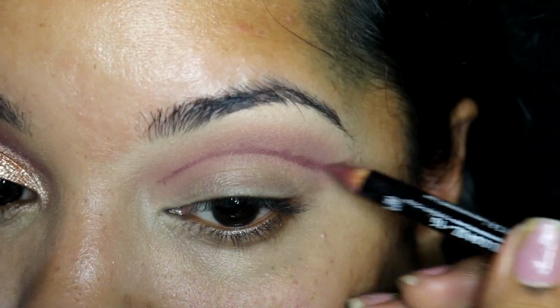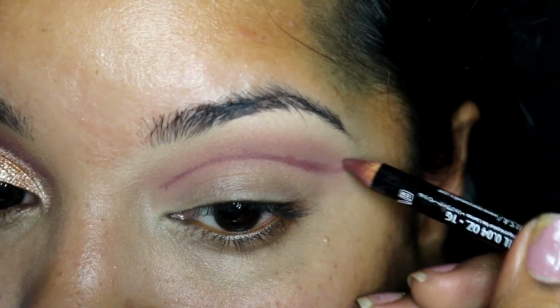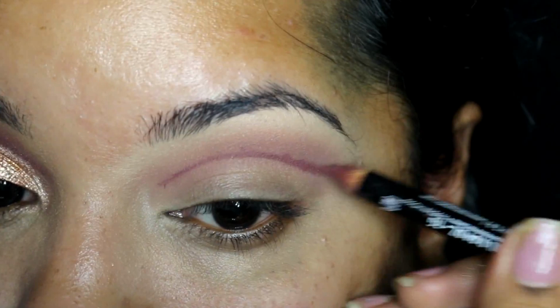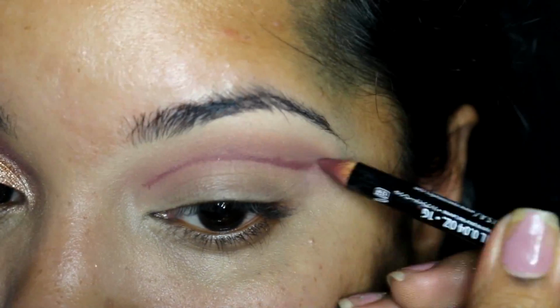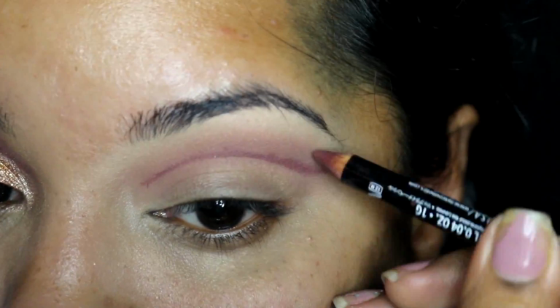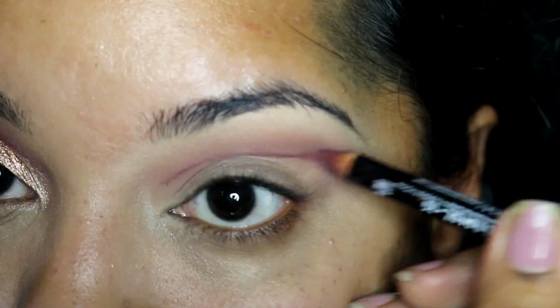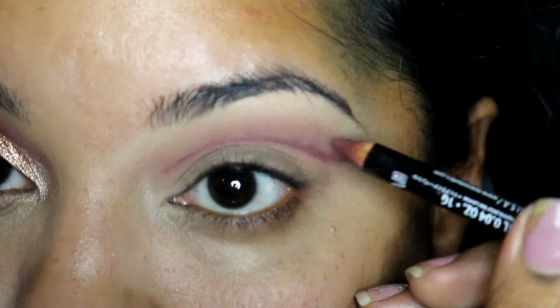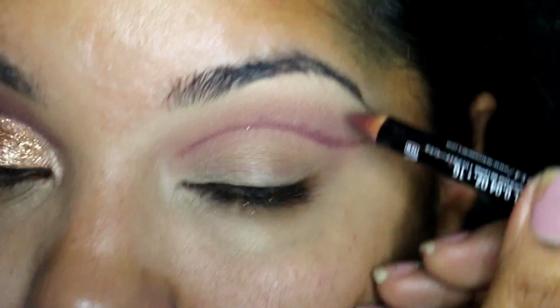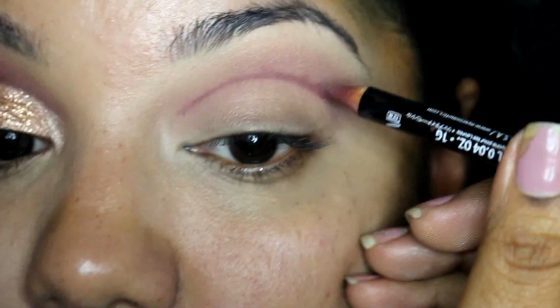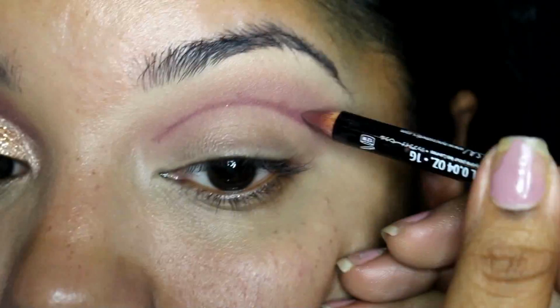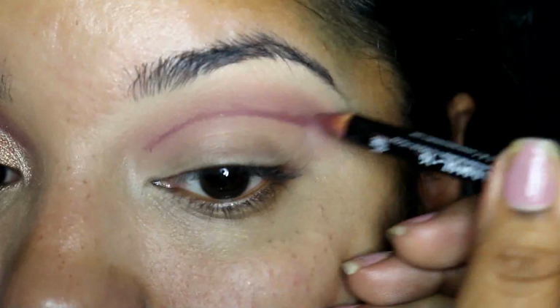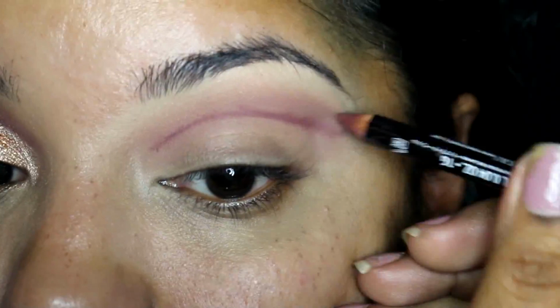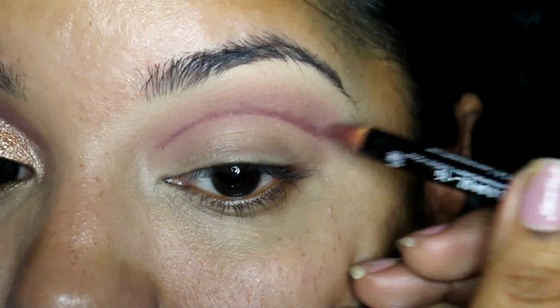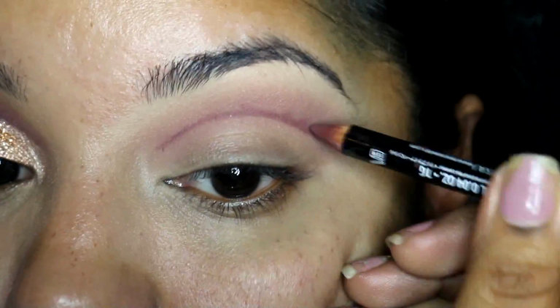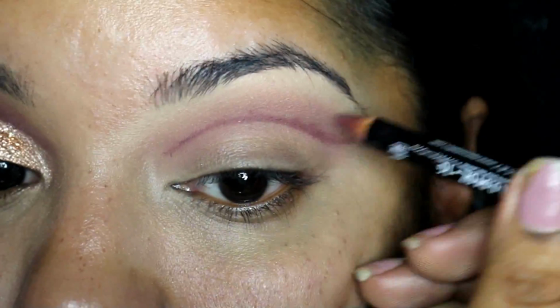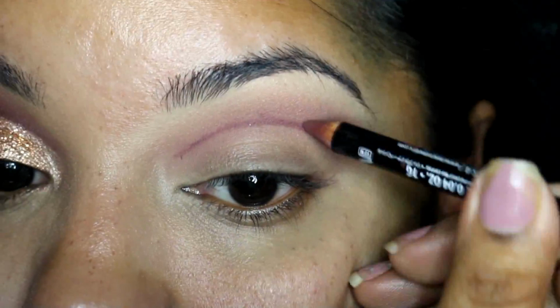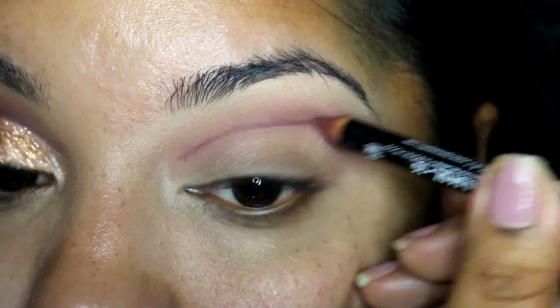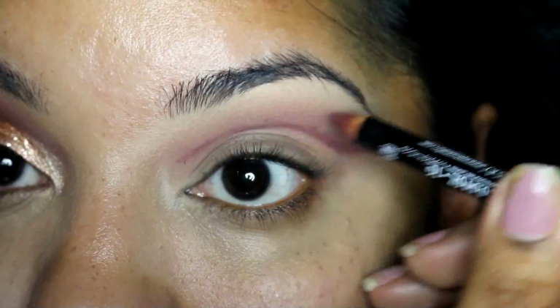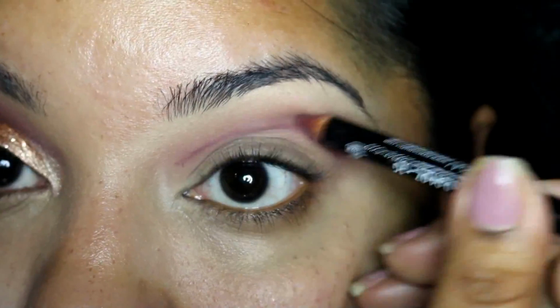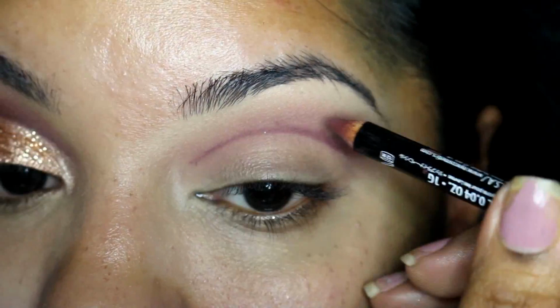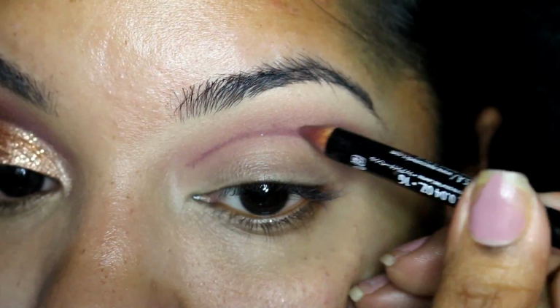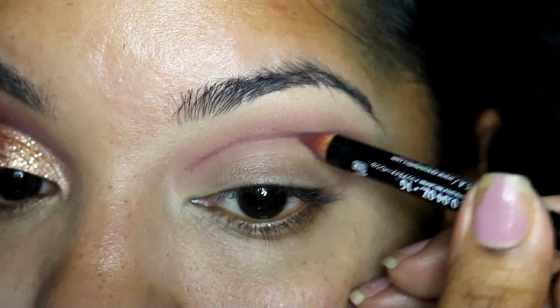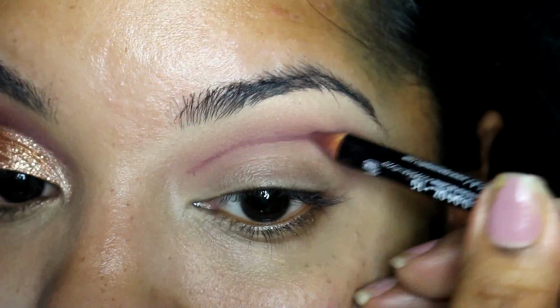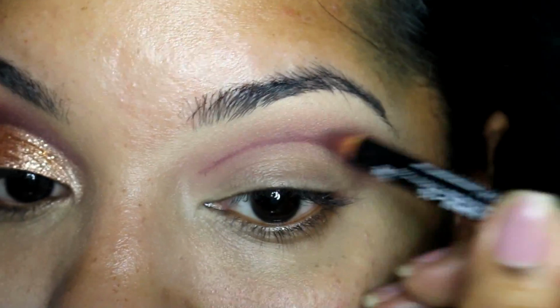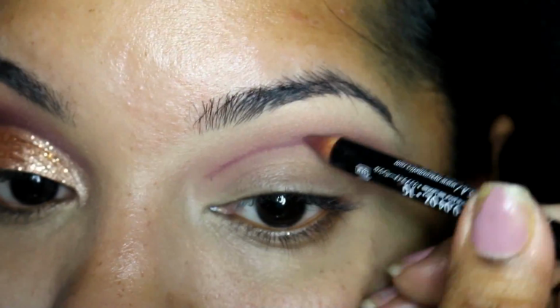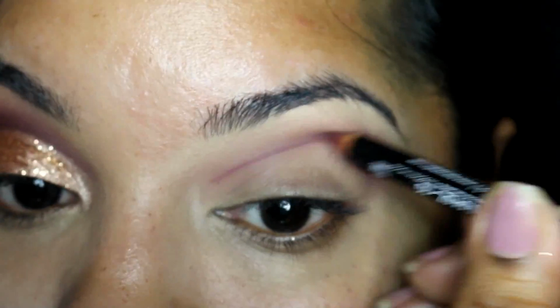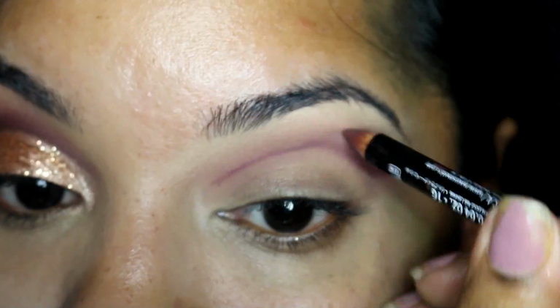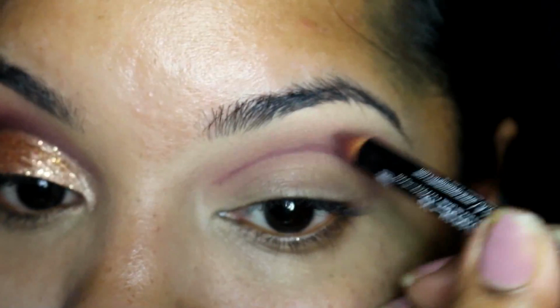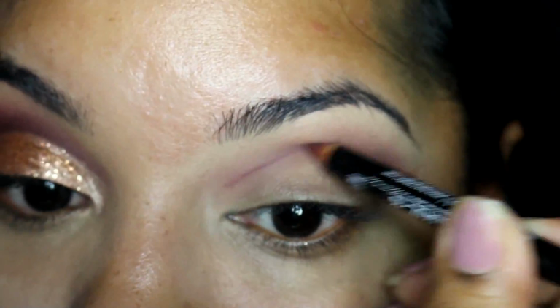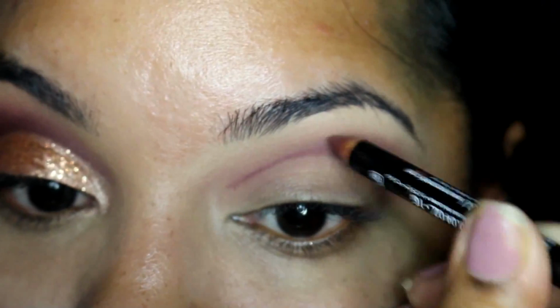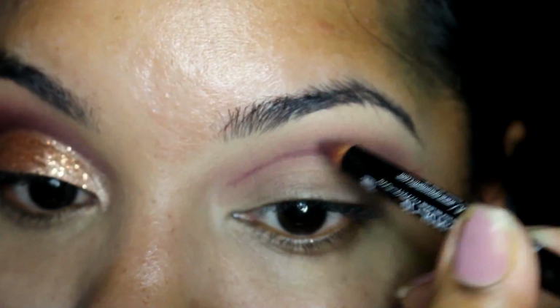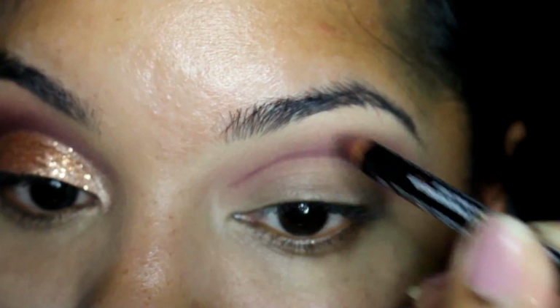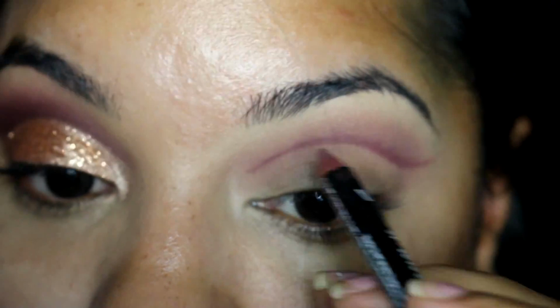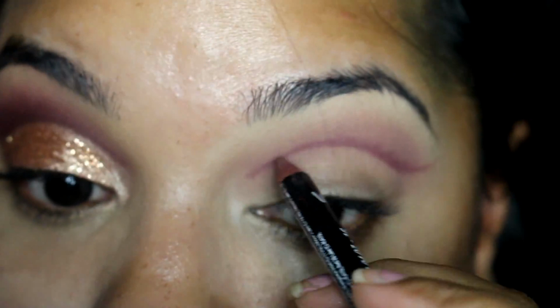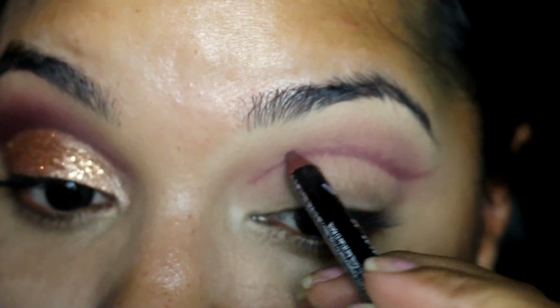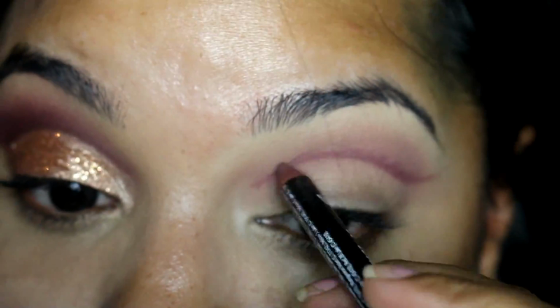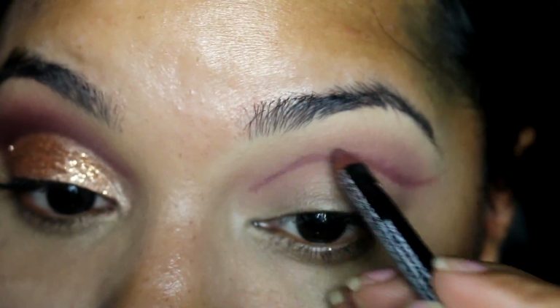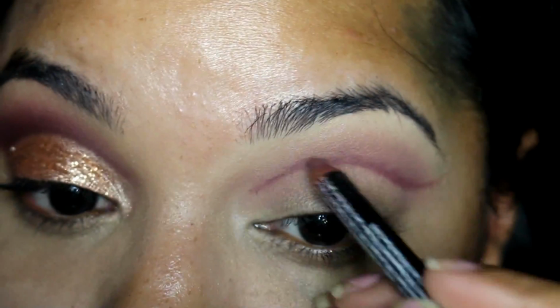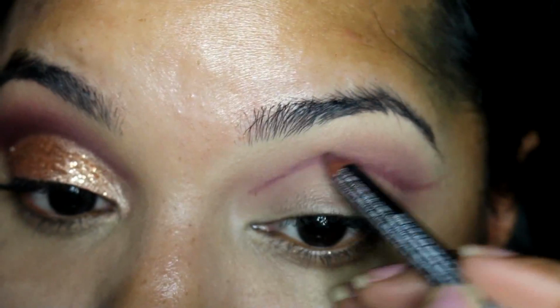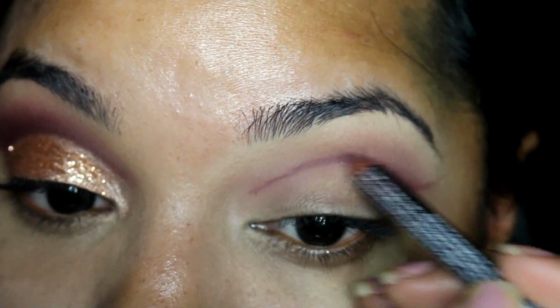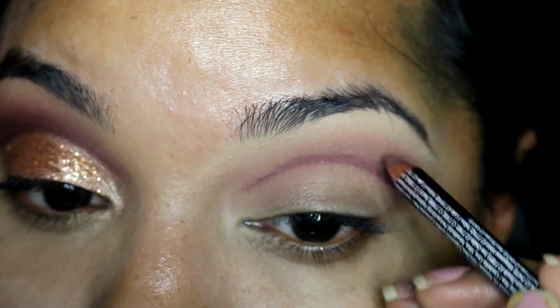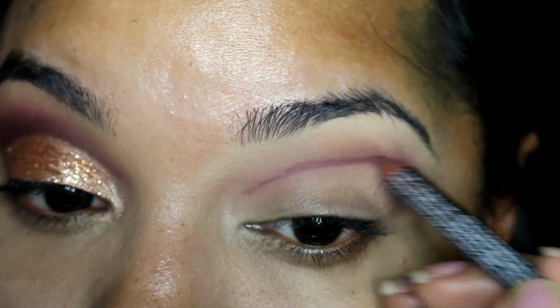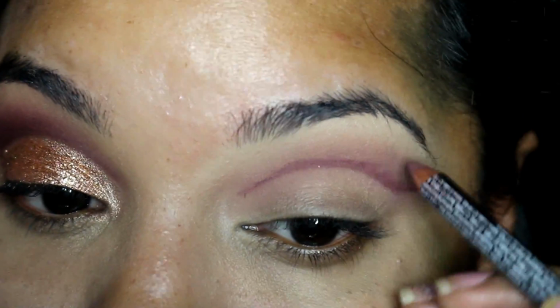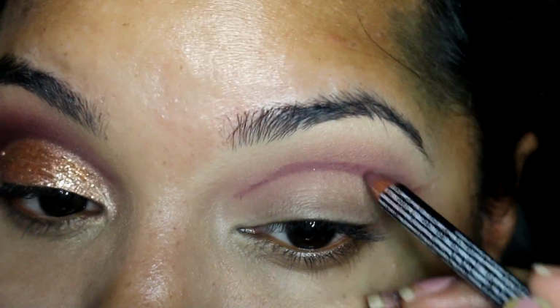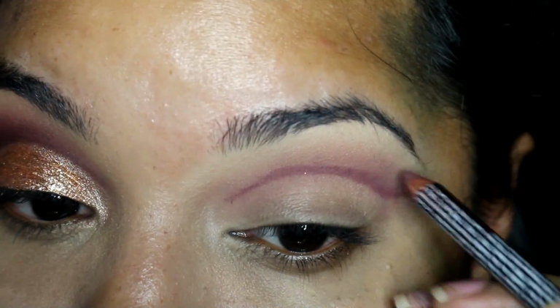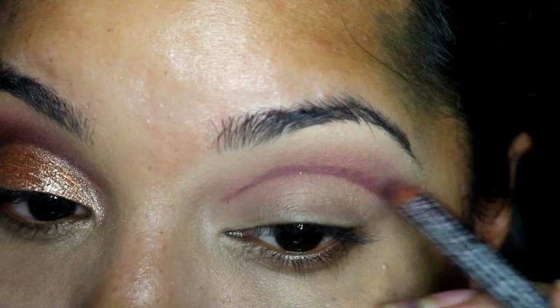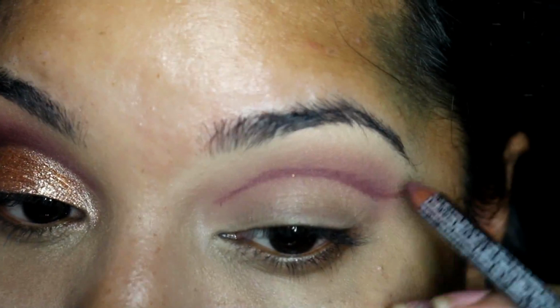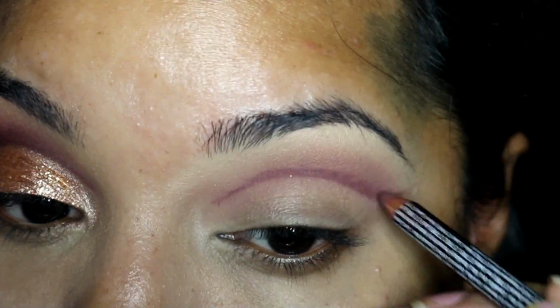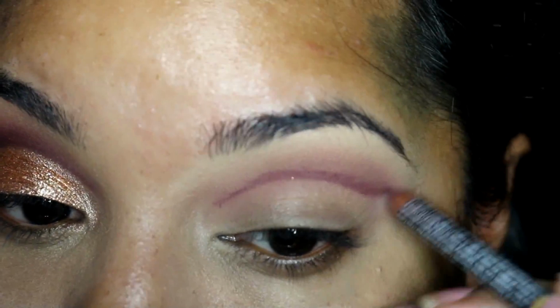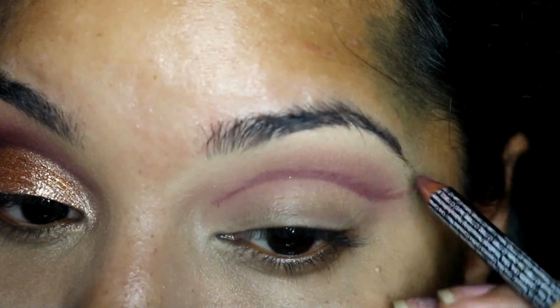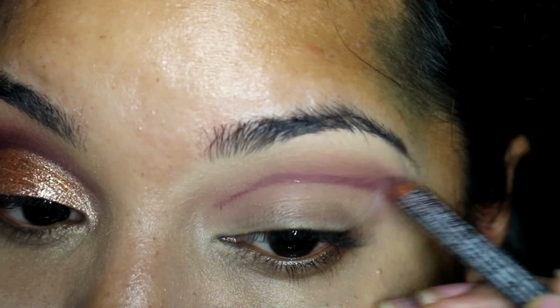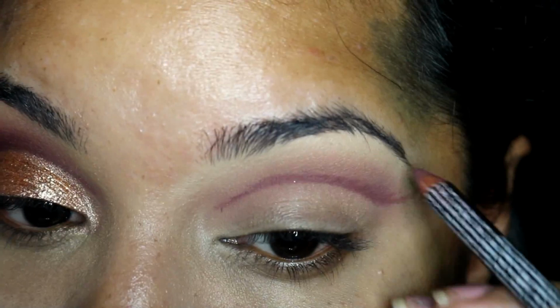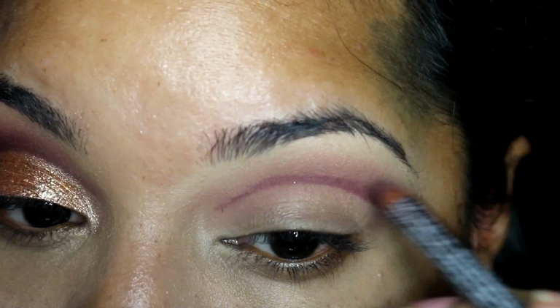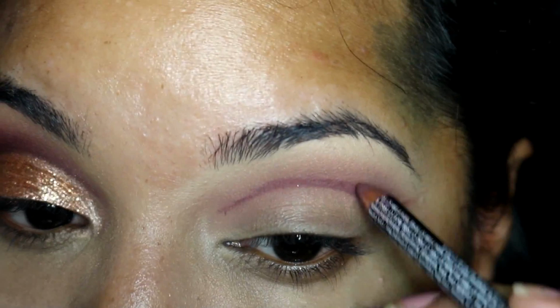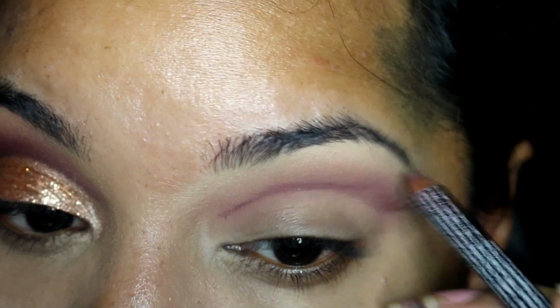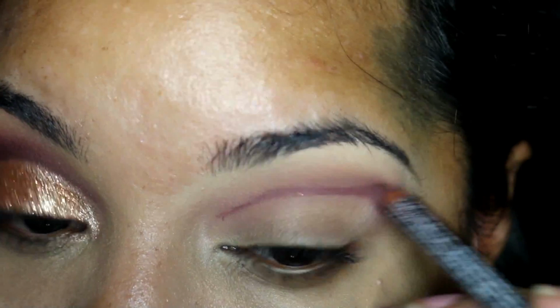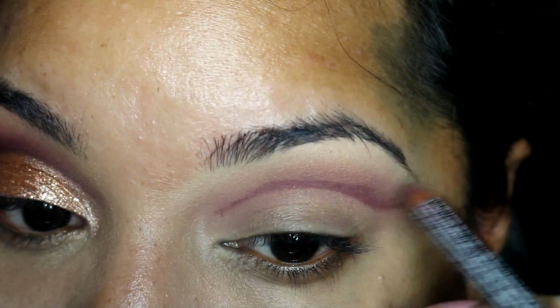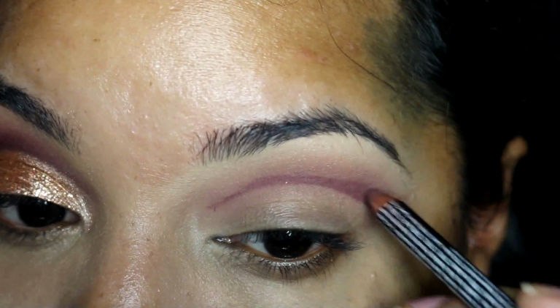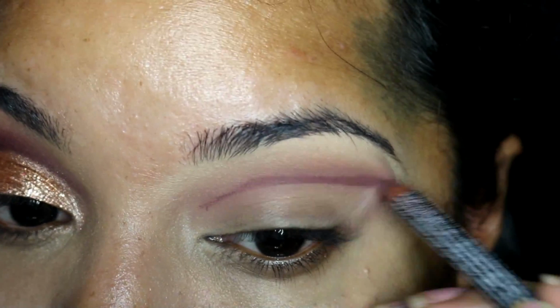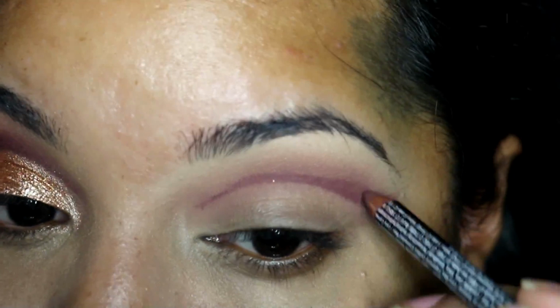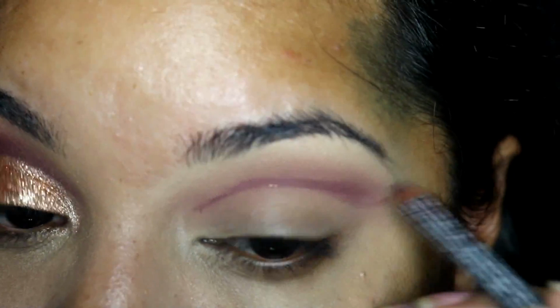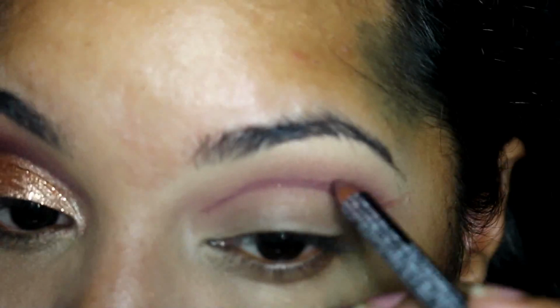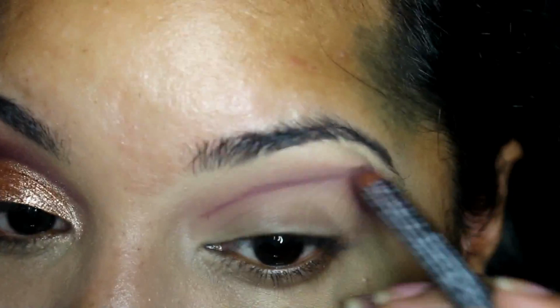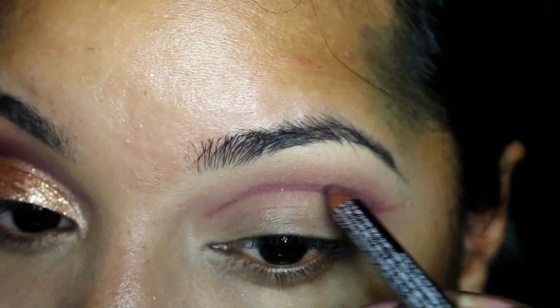Once this is done, I take the same pencil and I feather that line that I just created slightly upwards.